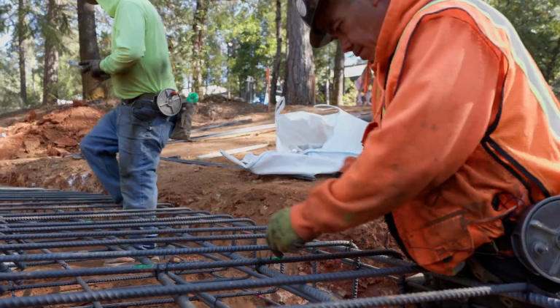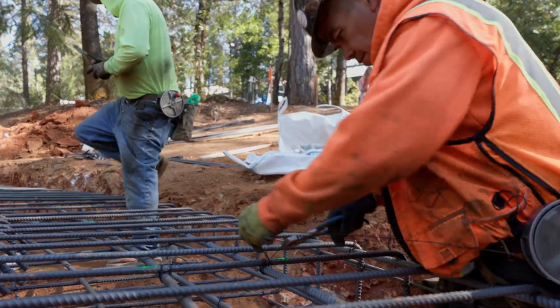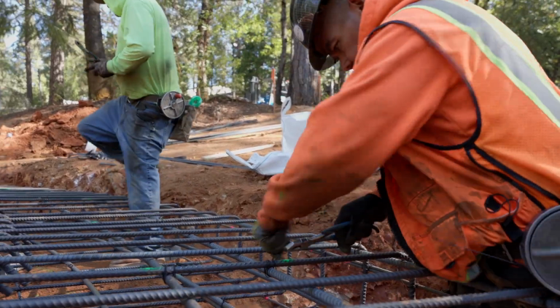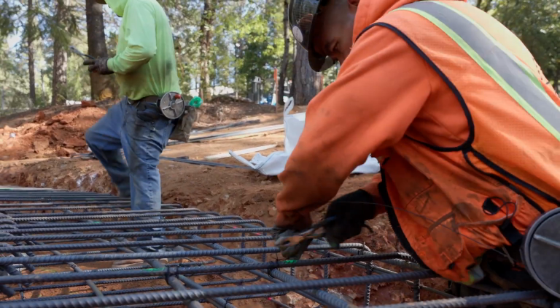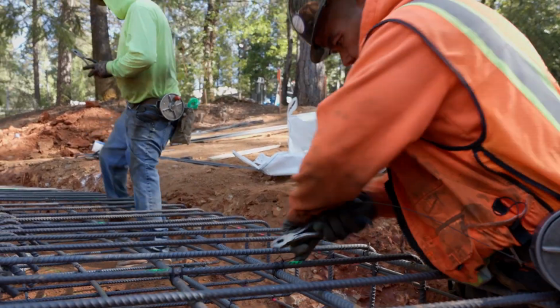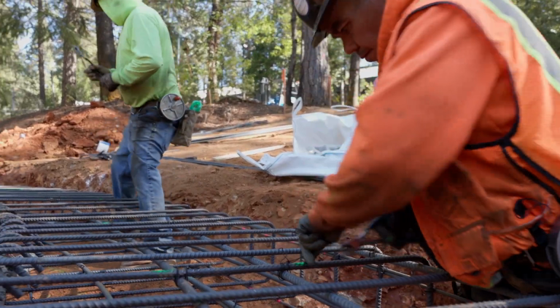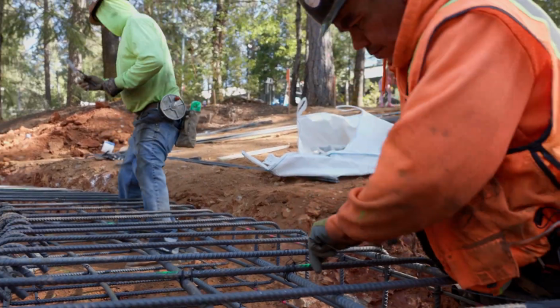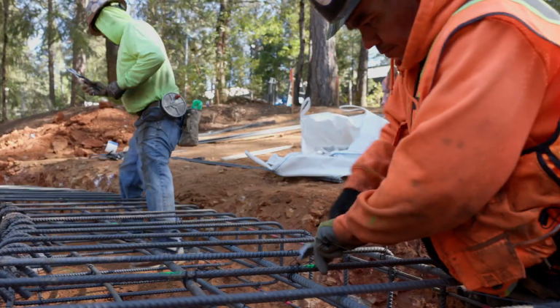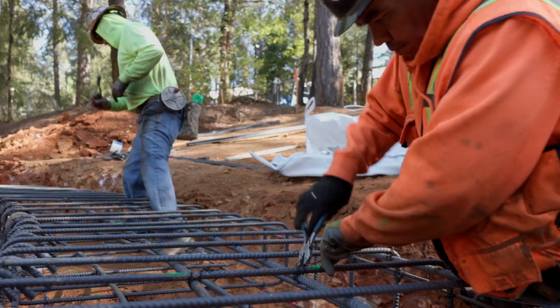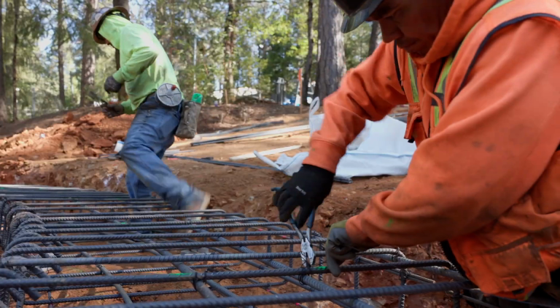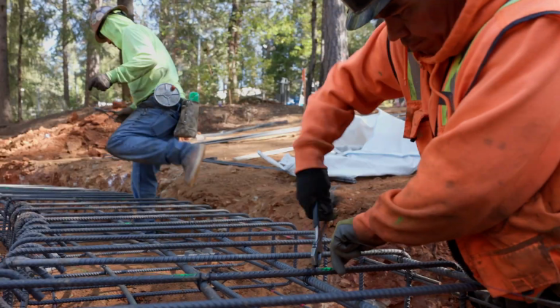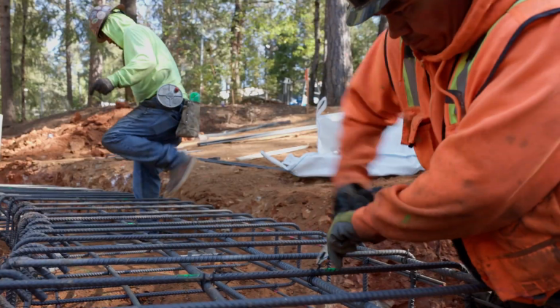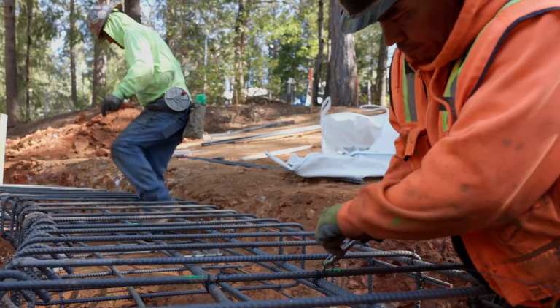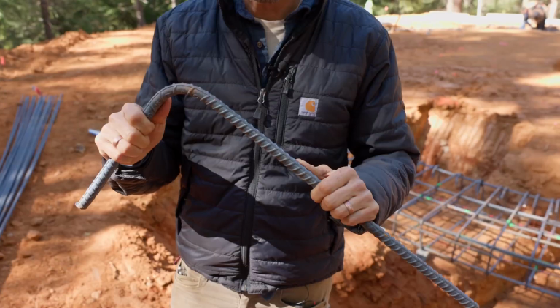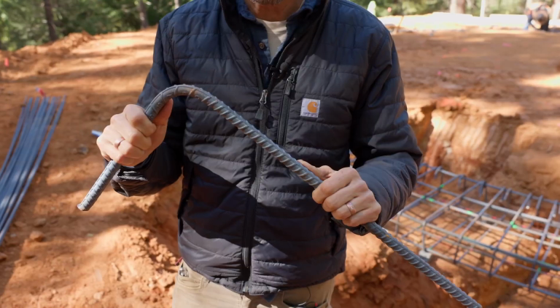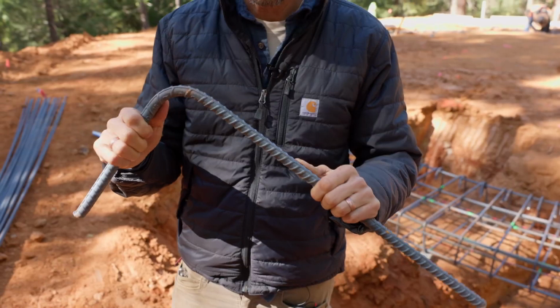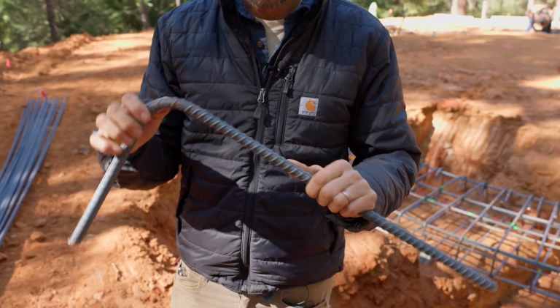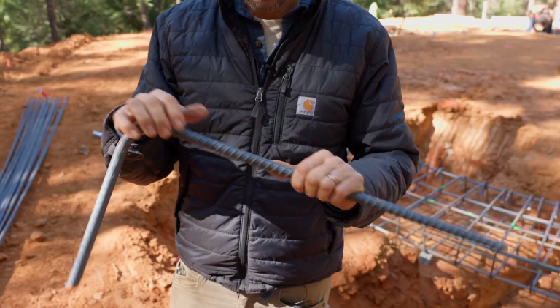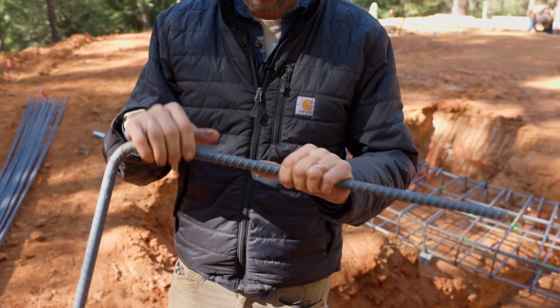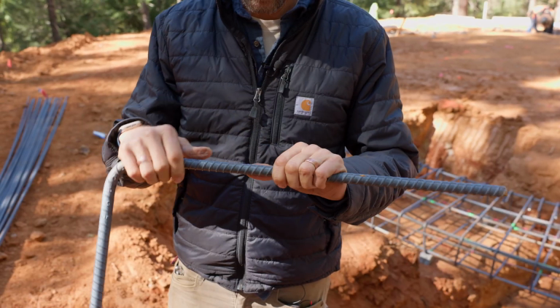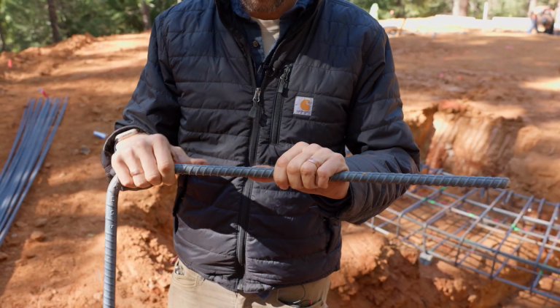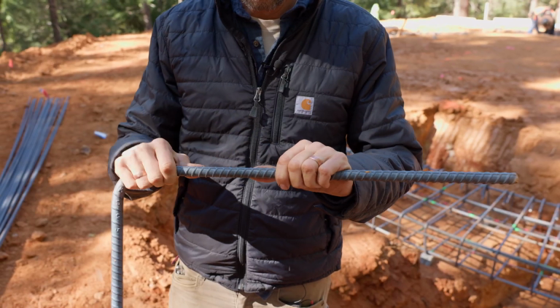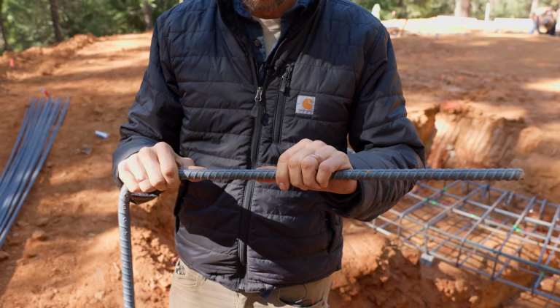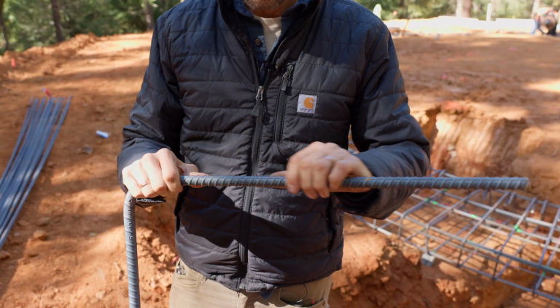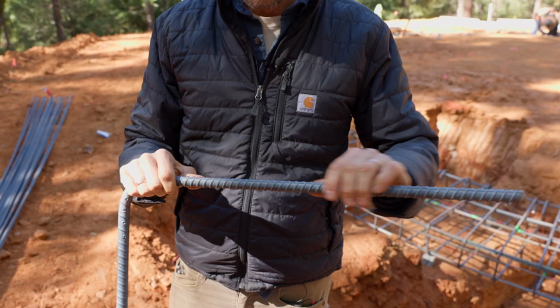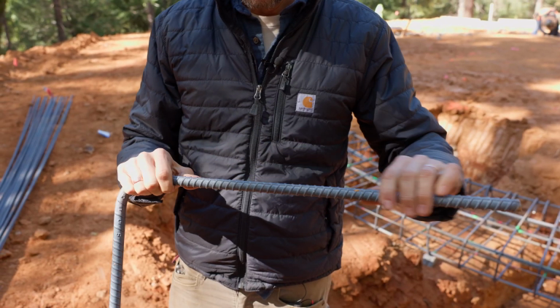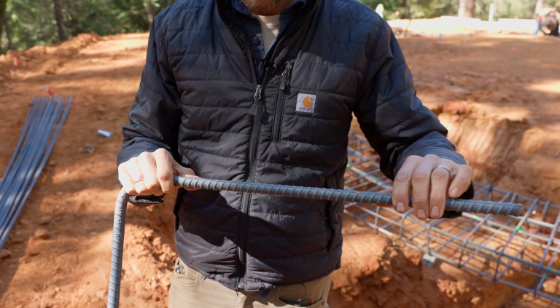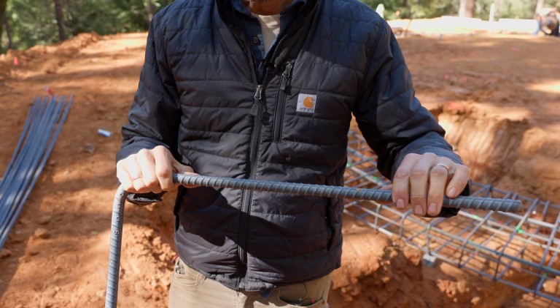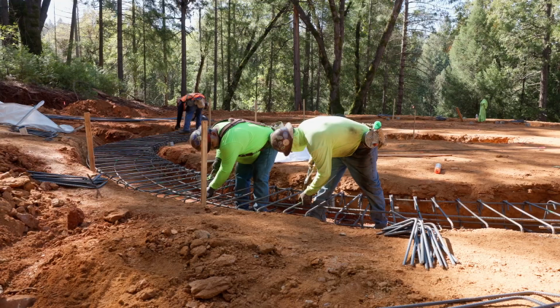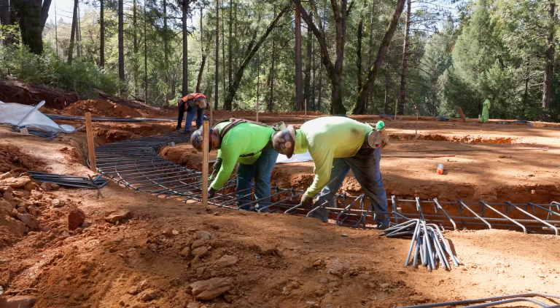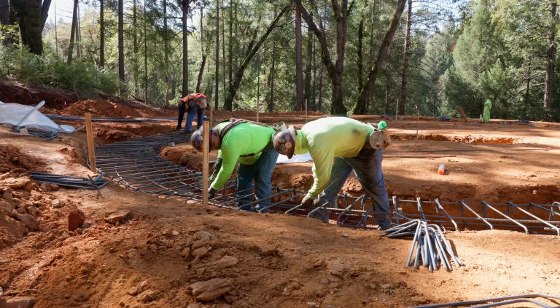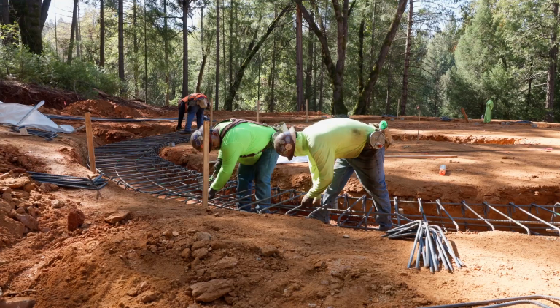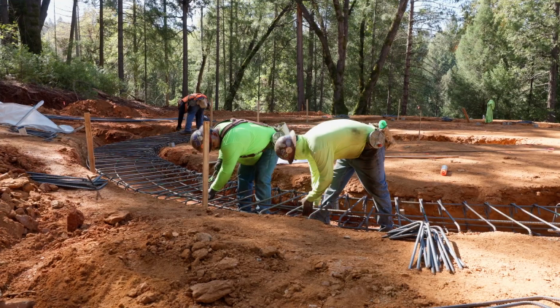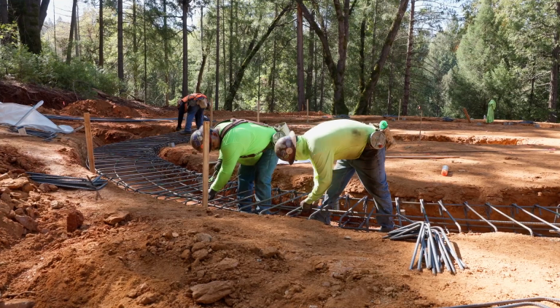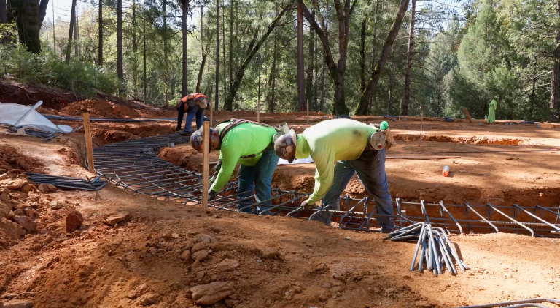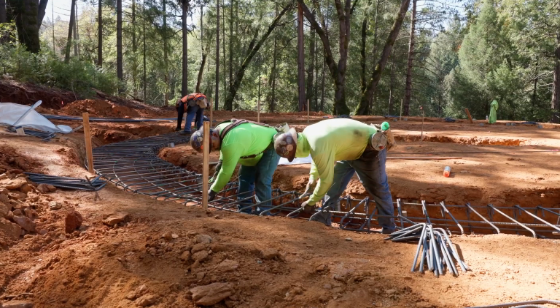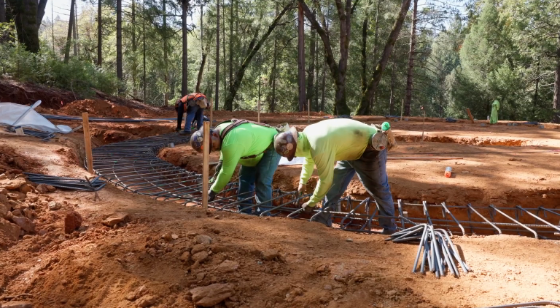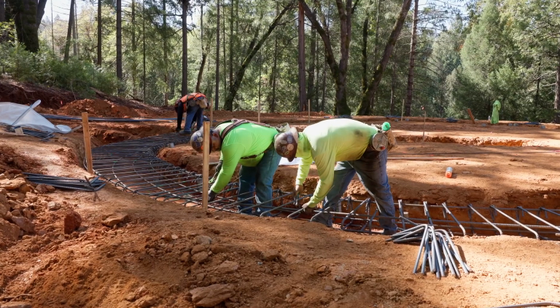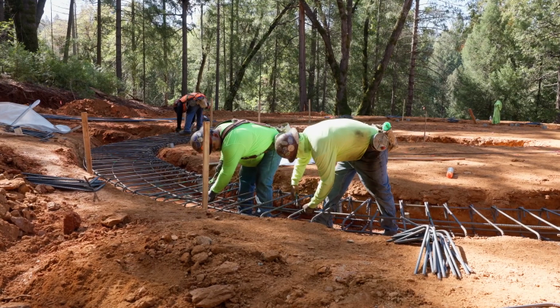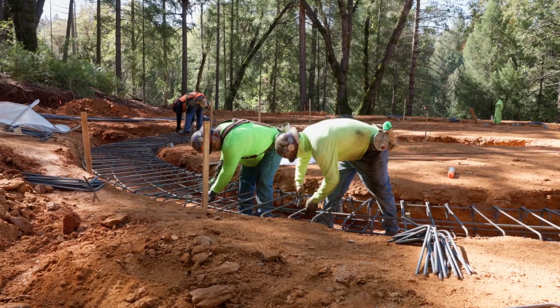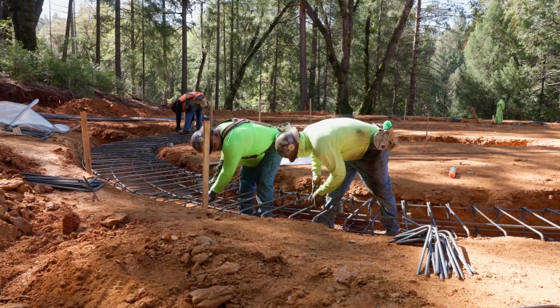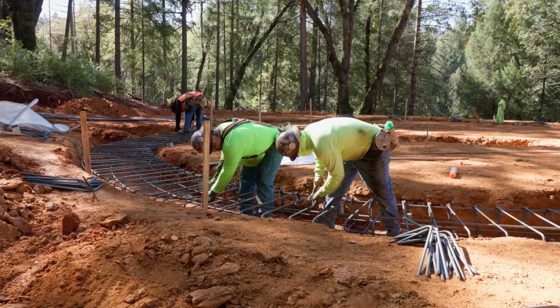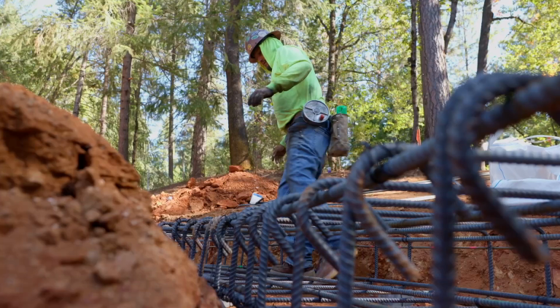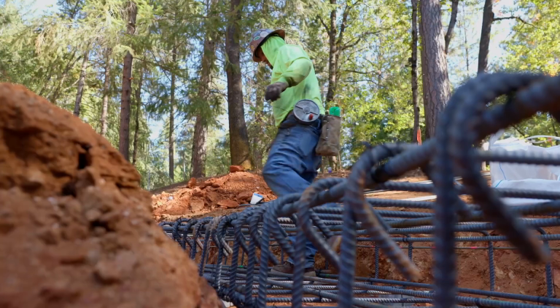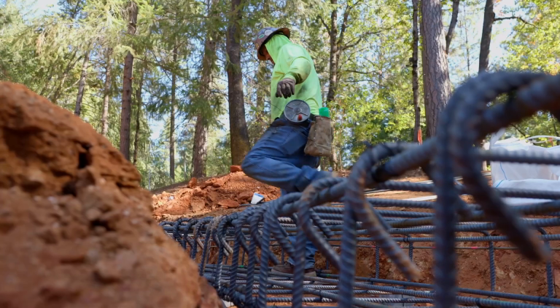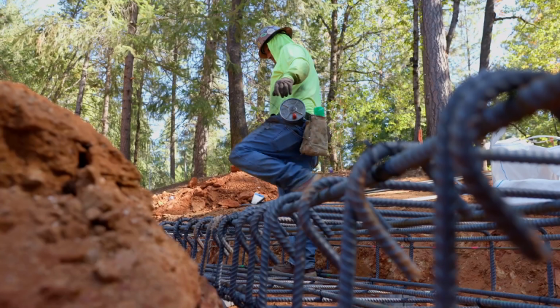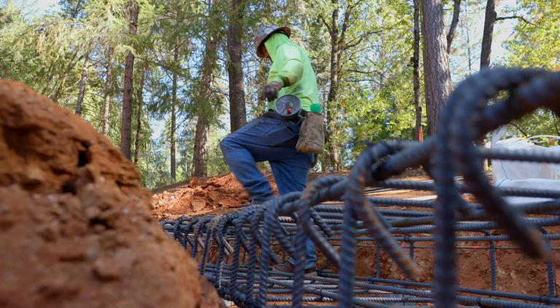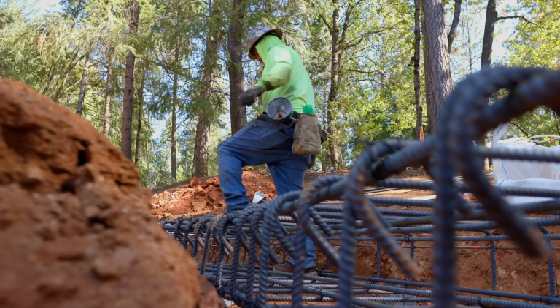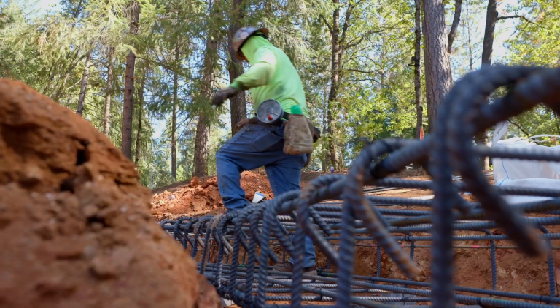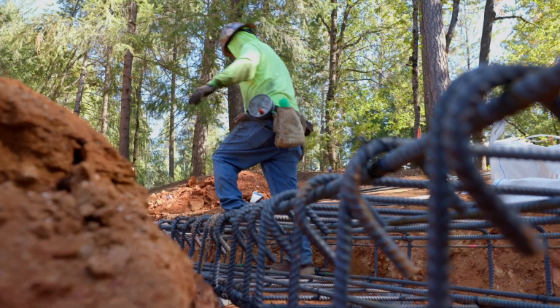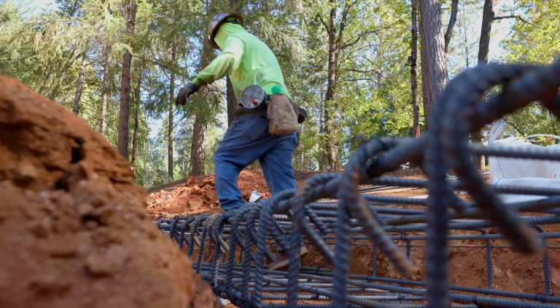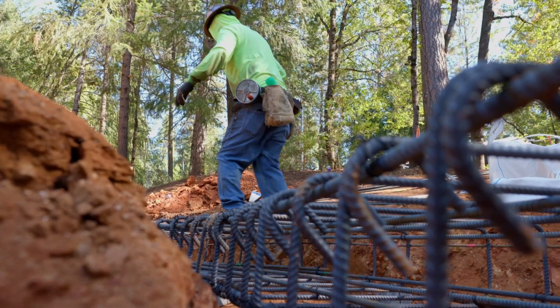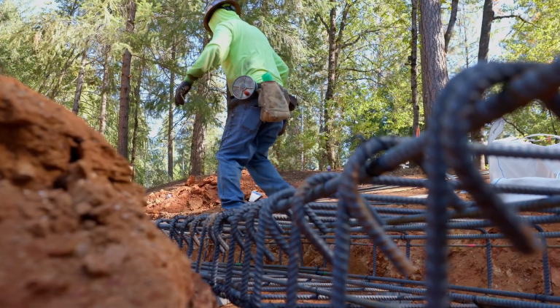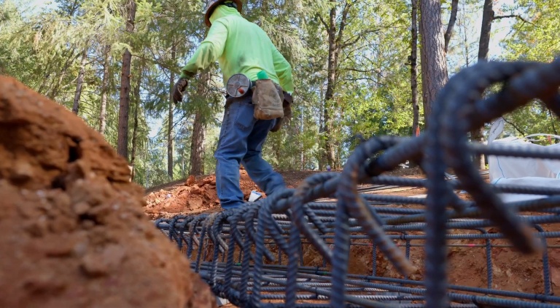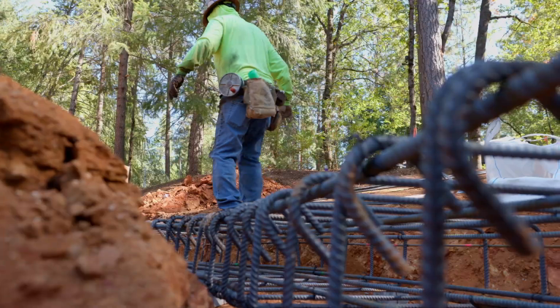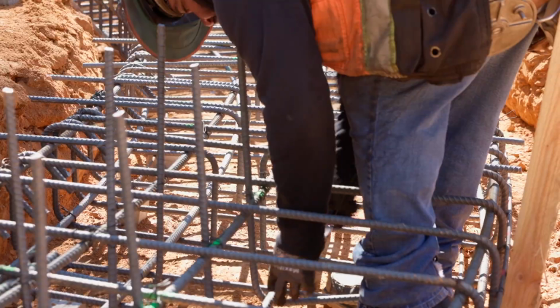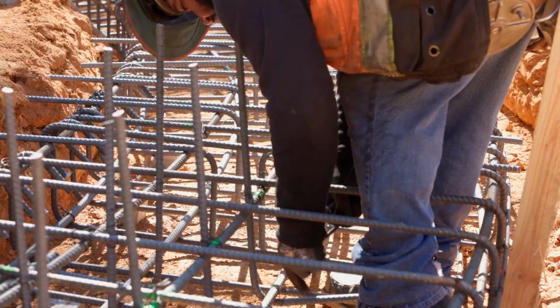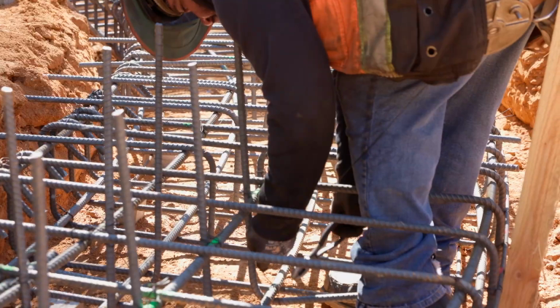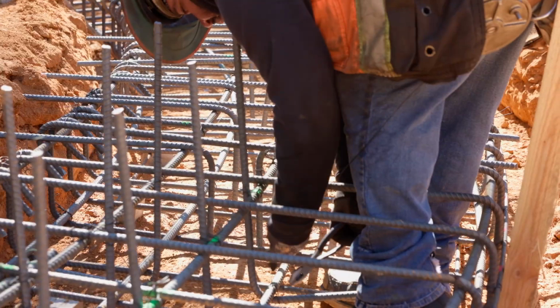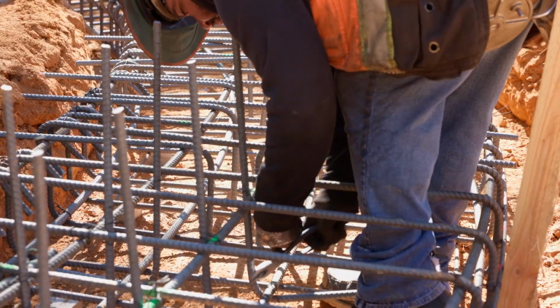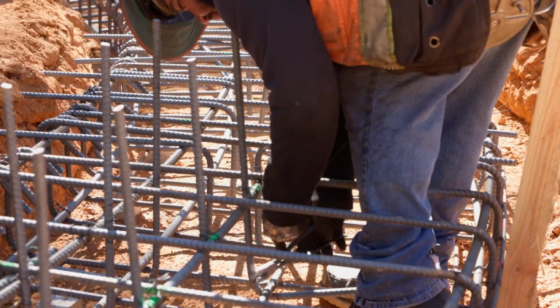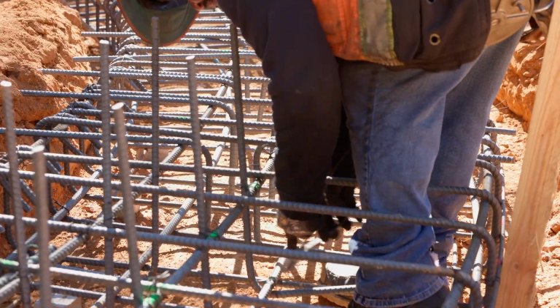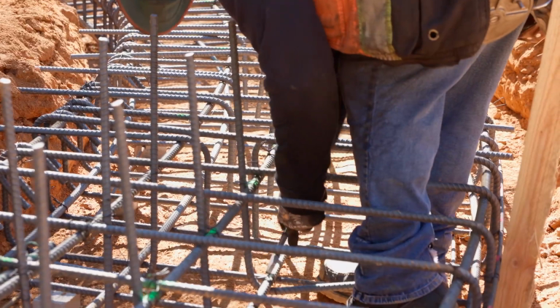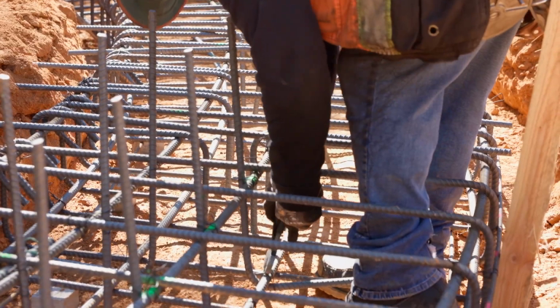It's 48 inches wide and we're using number five rebar. This is a beast — it's going to be such a durable, long-lasting foundation.